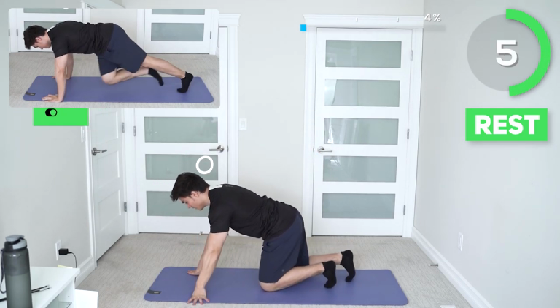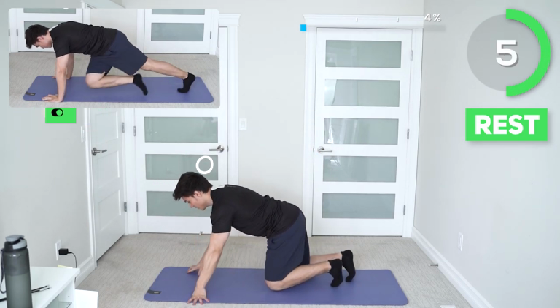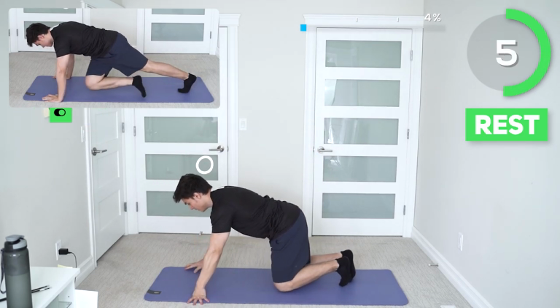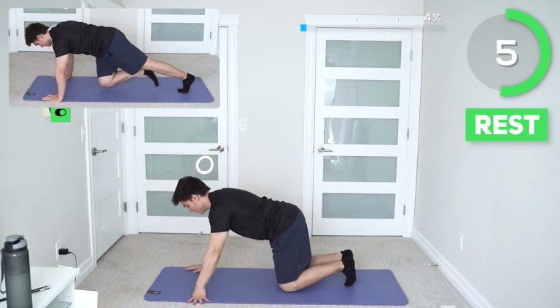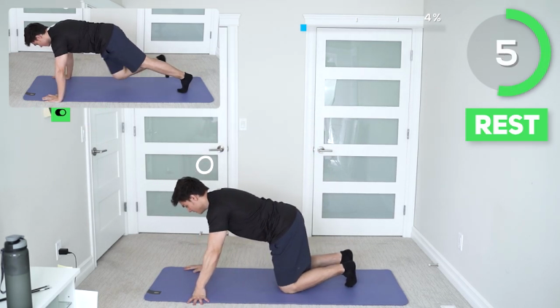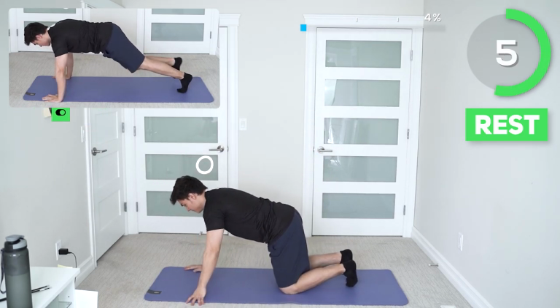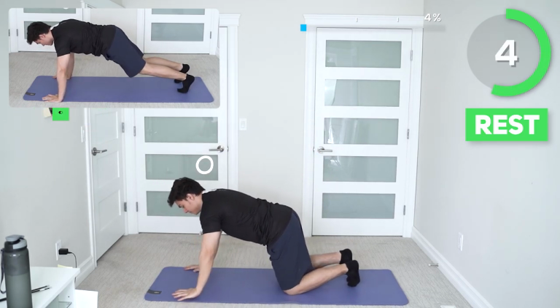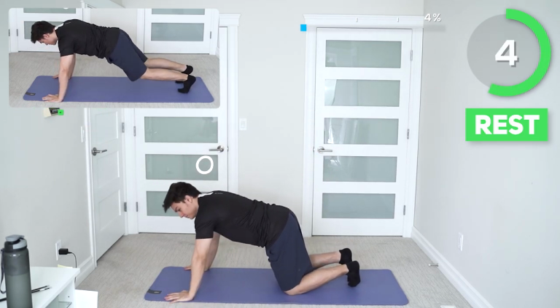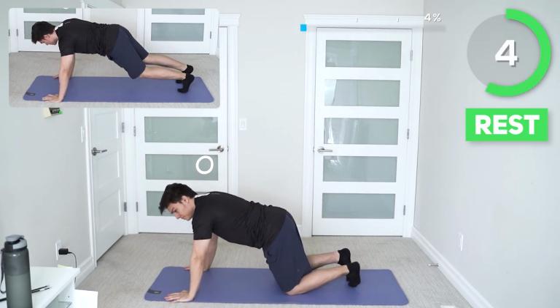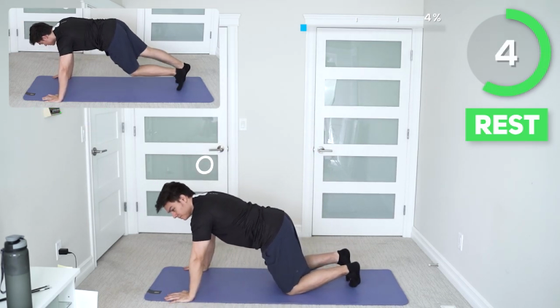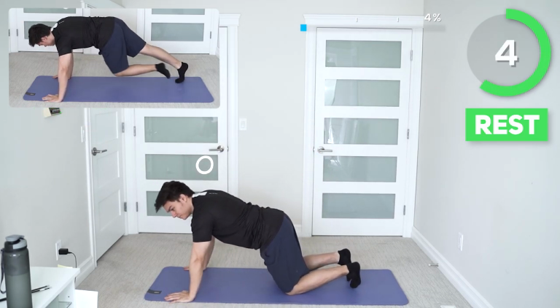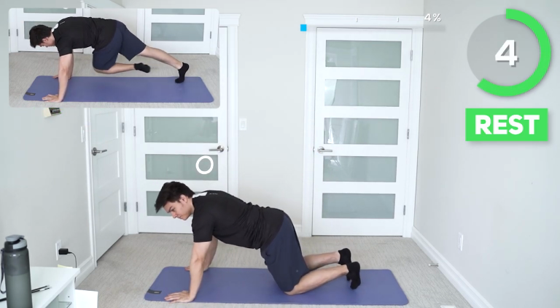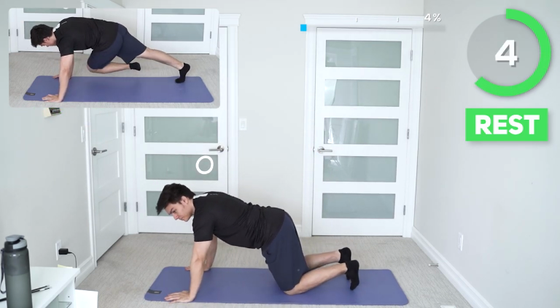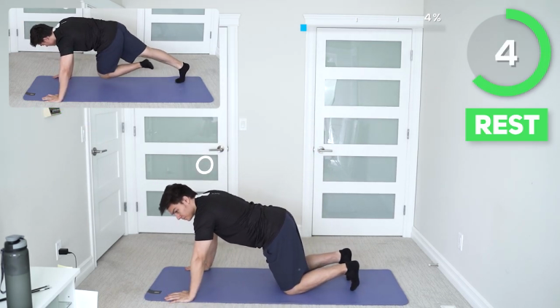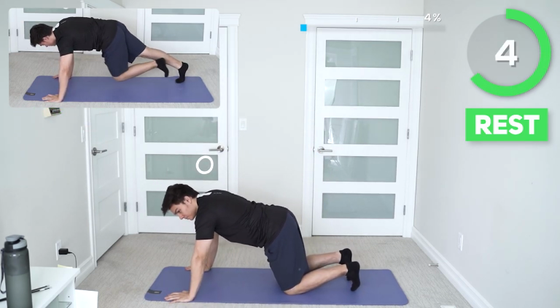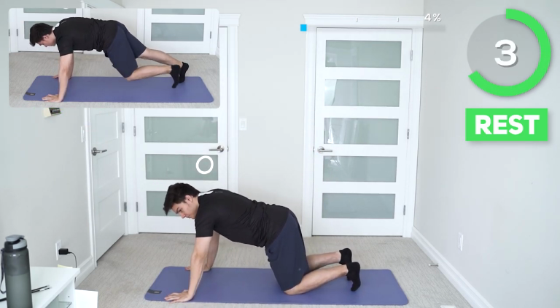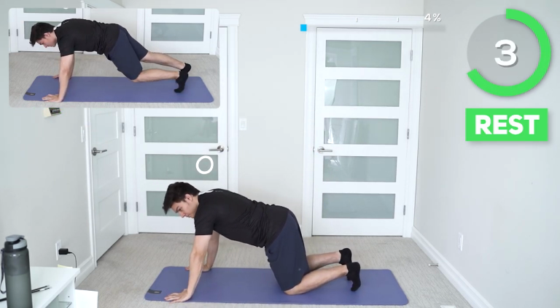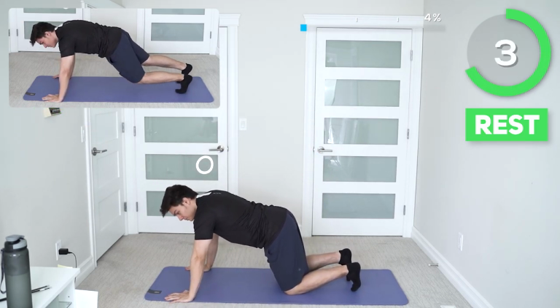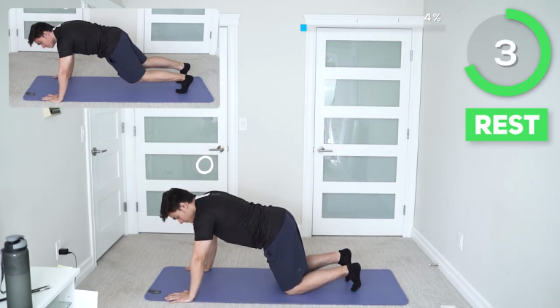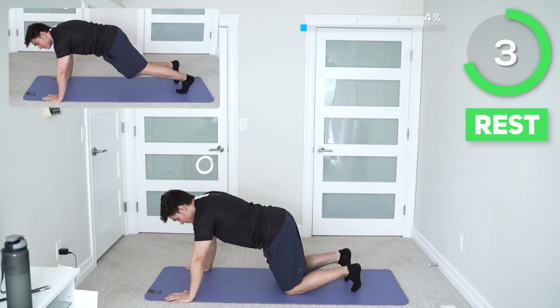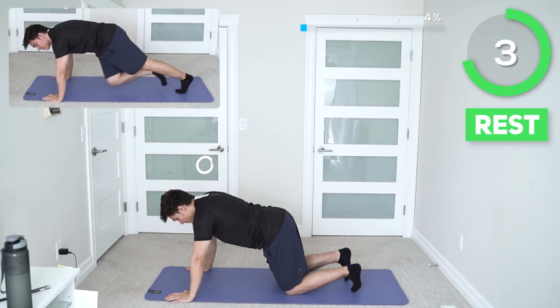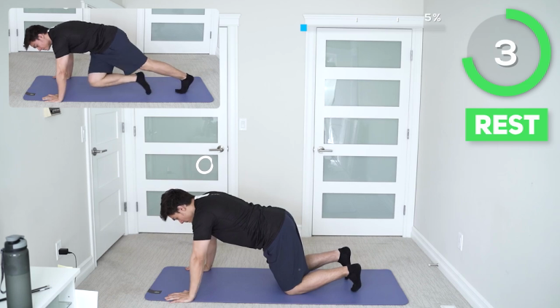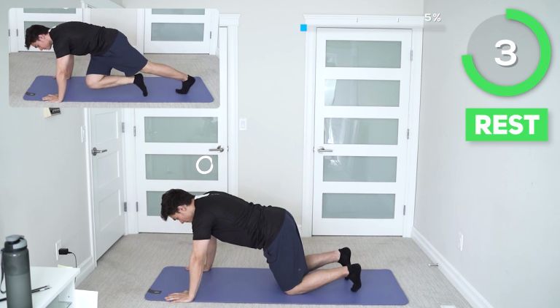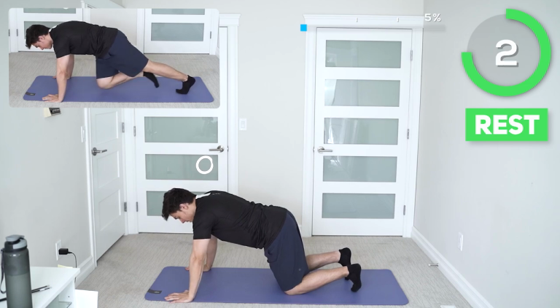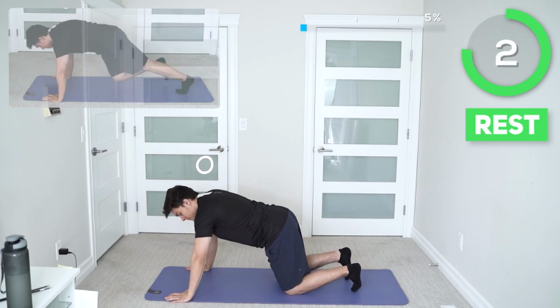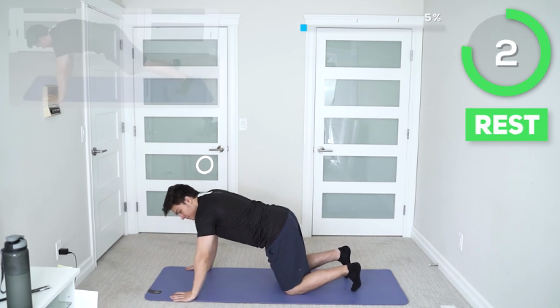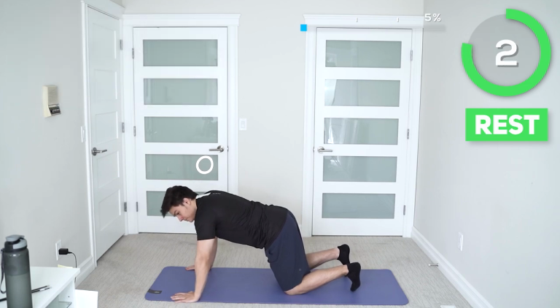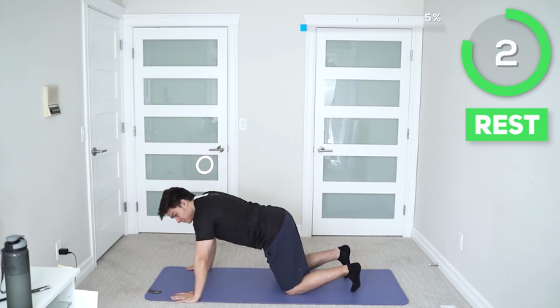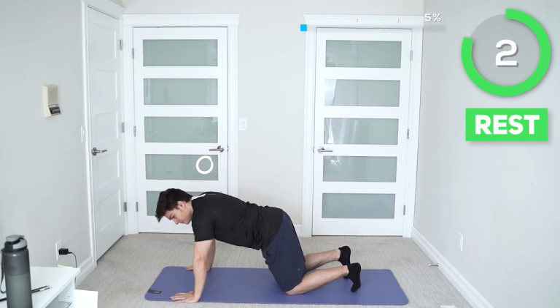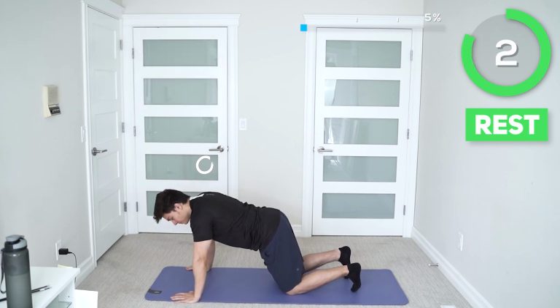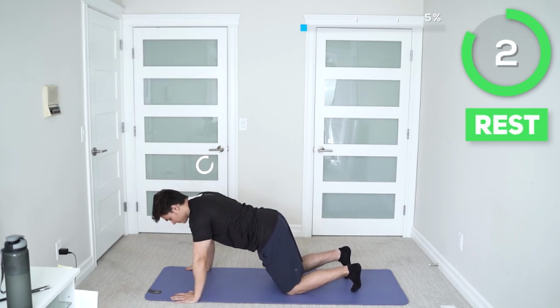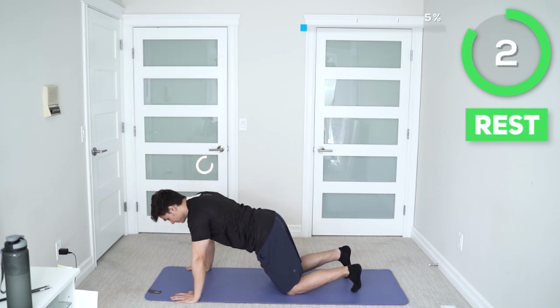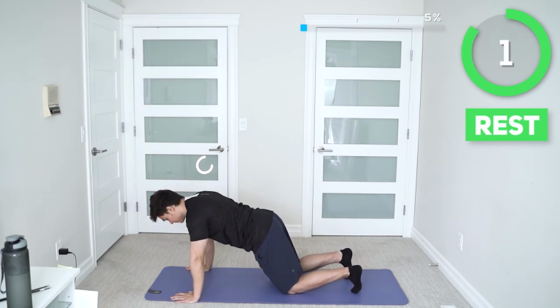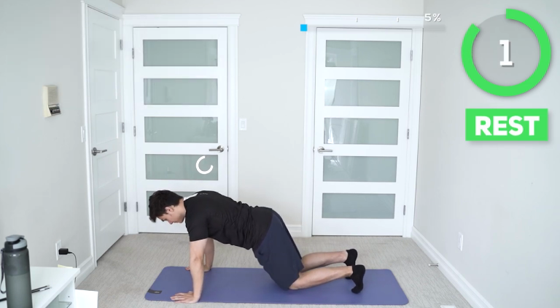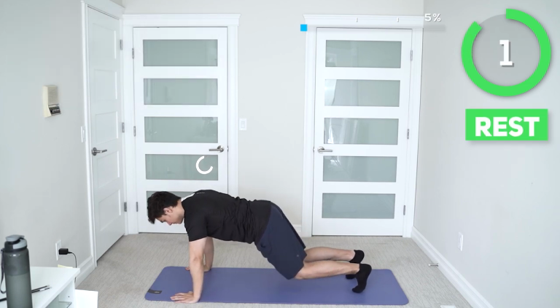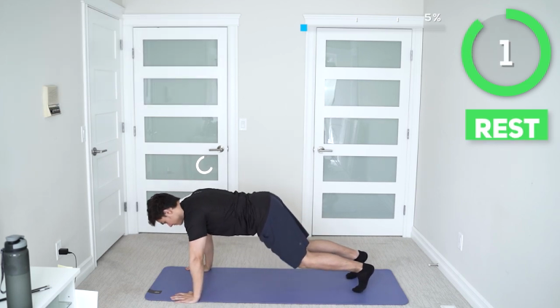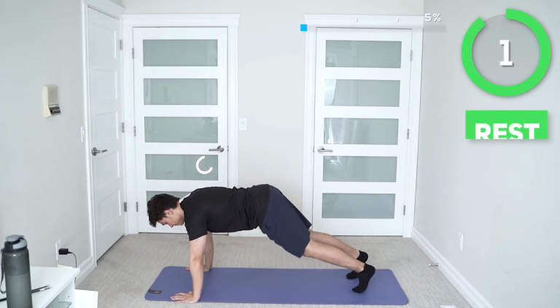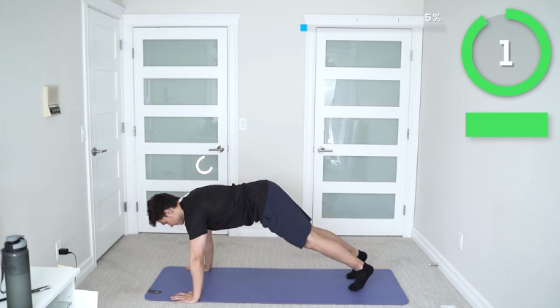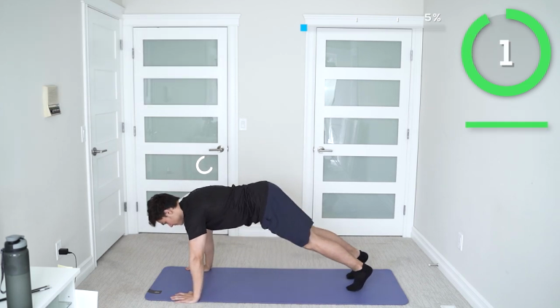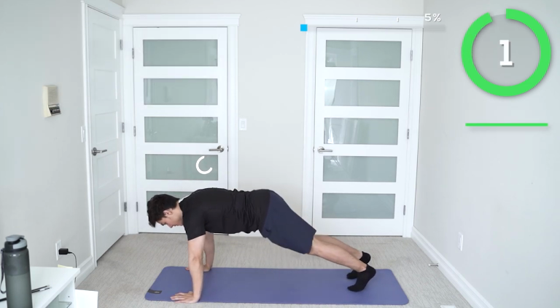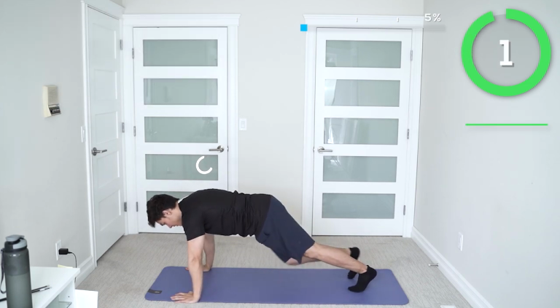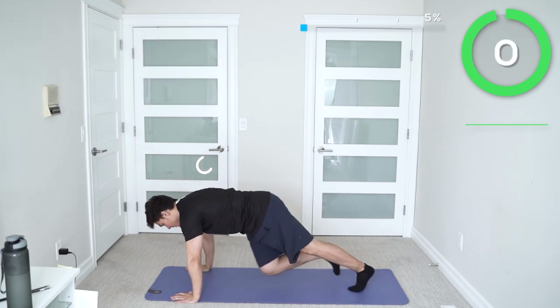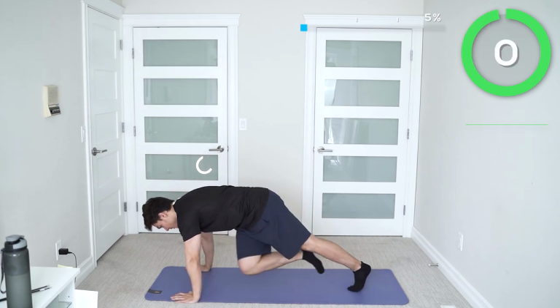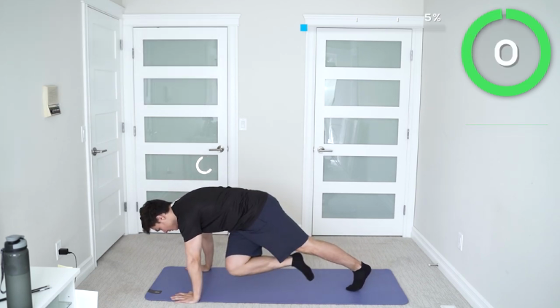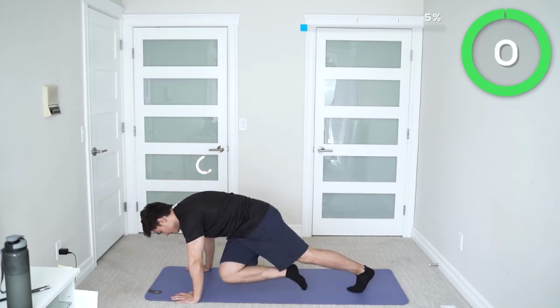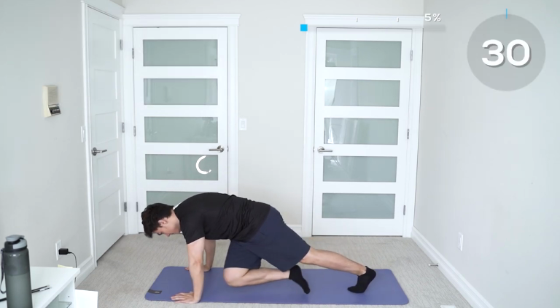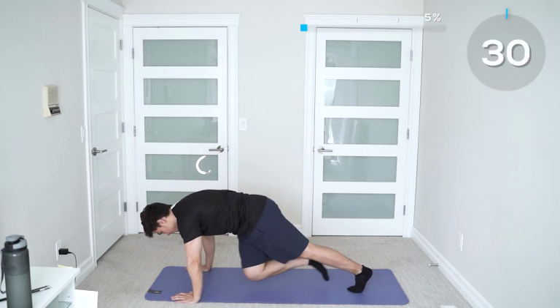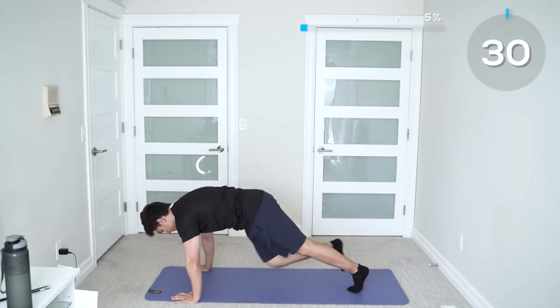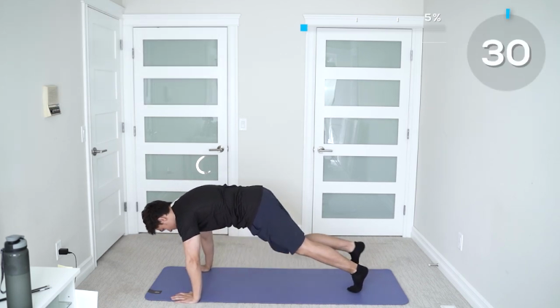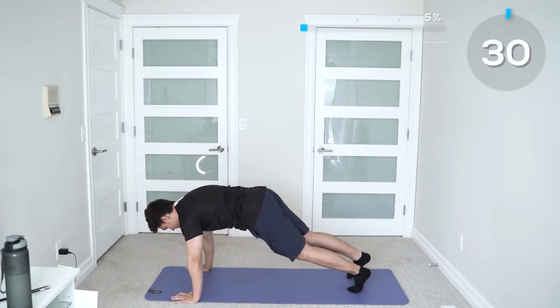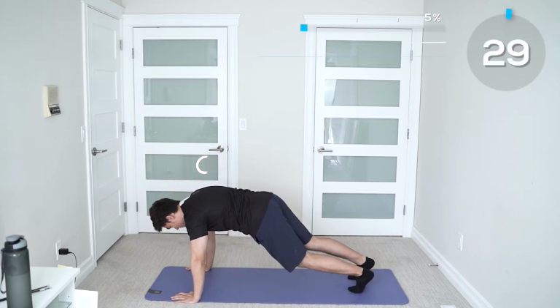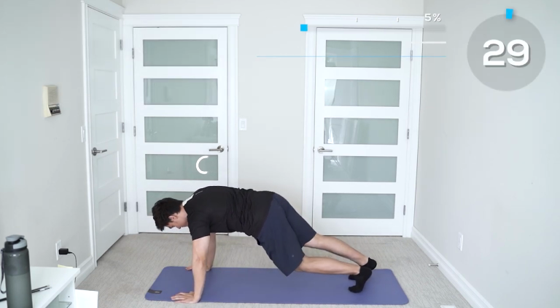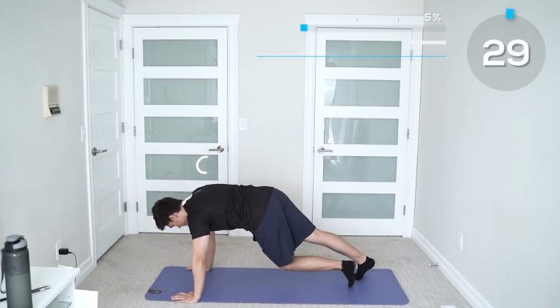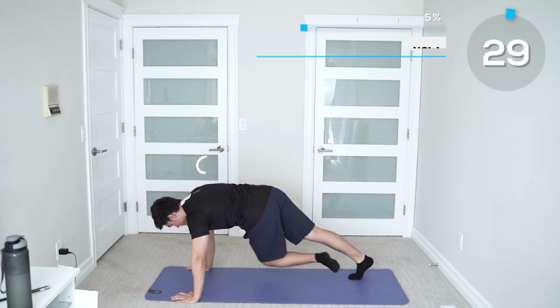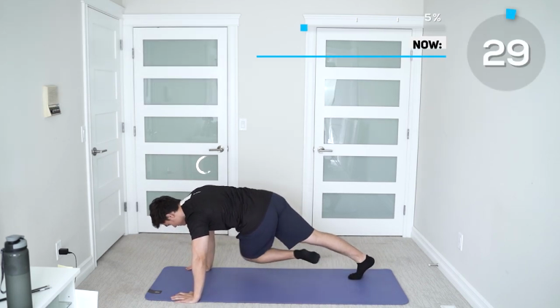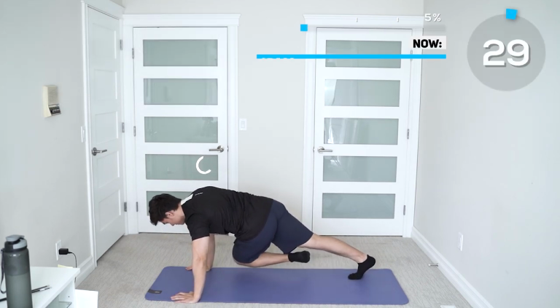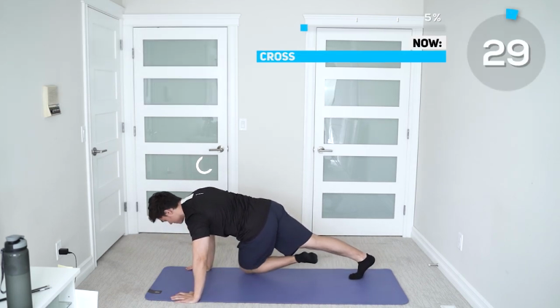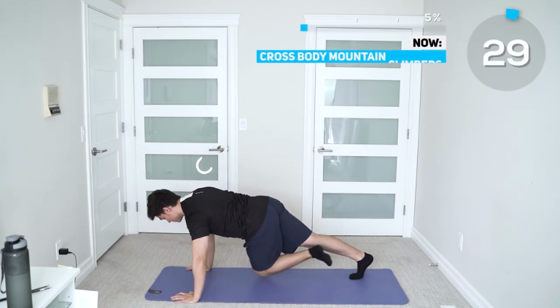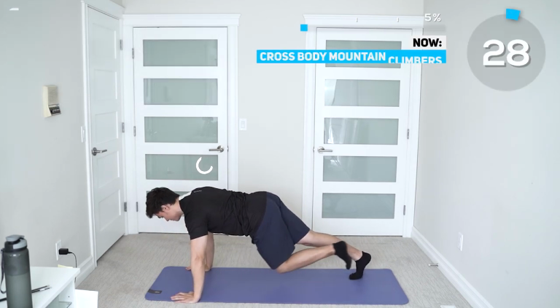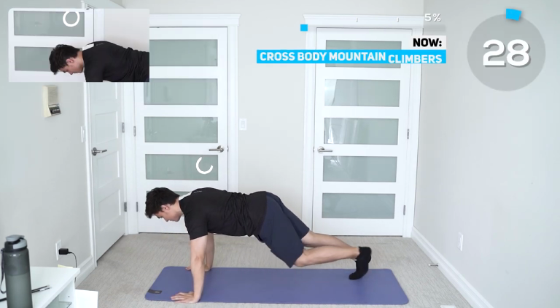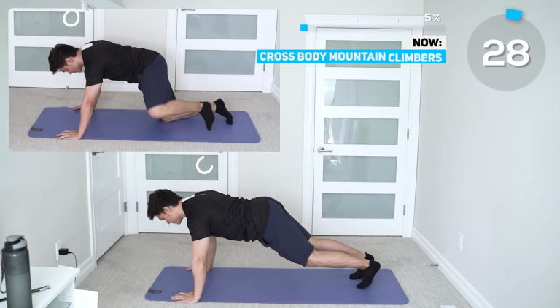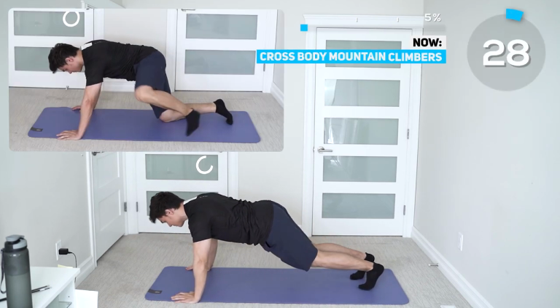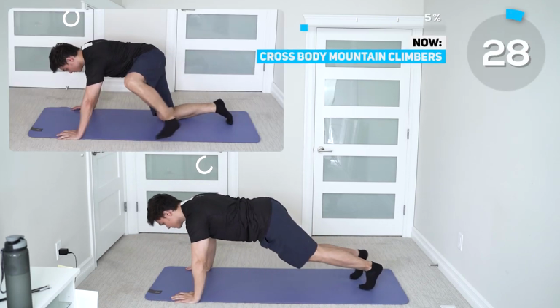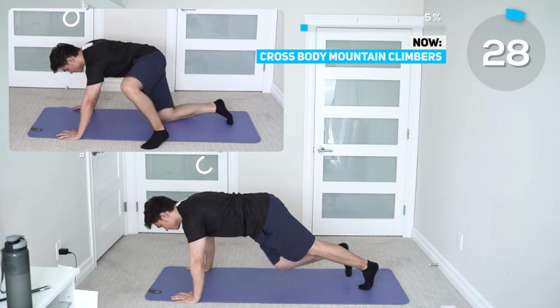Next up we got crossbody mountain climbers. Keep up the intensity, but if you need an alternate way to do them, take it slow. We're all in this together.